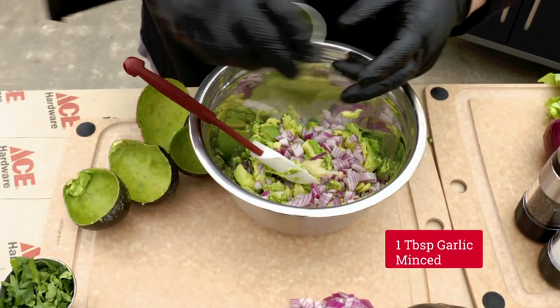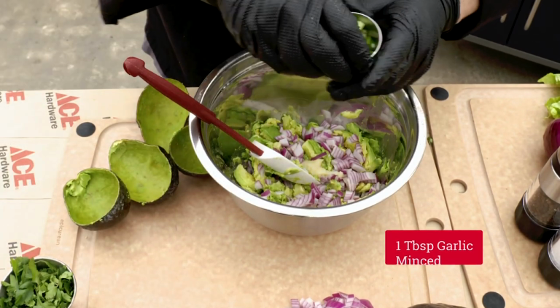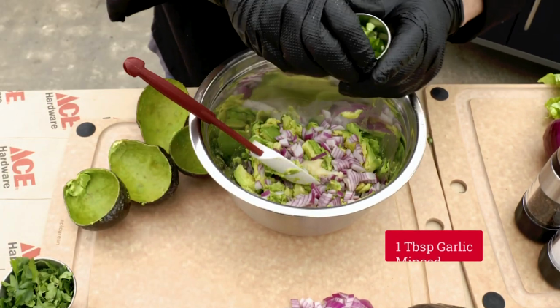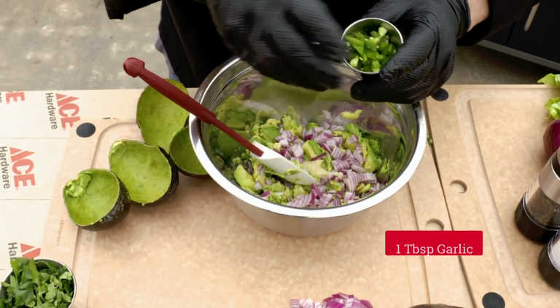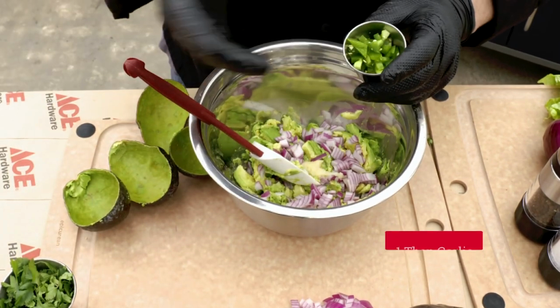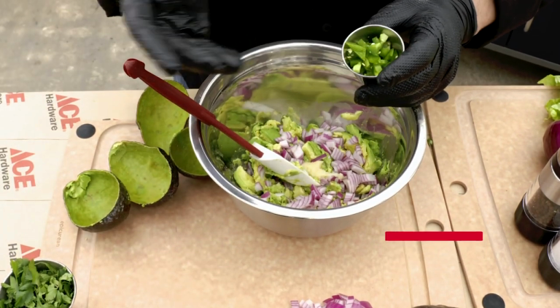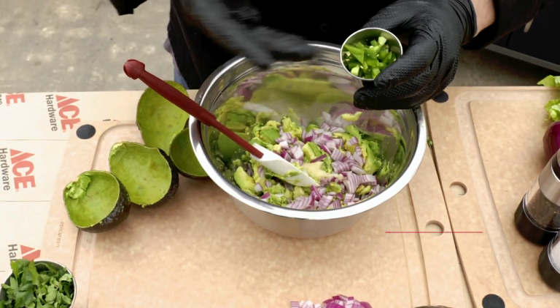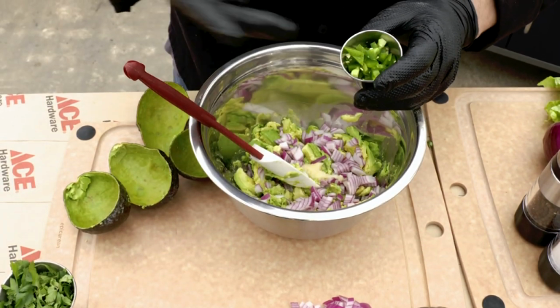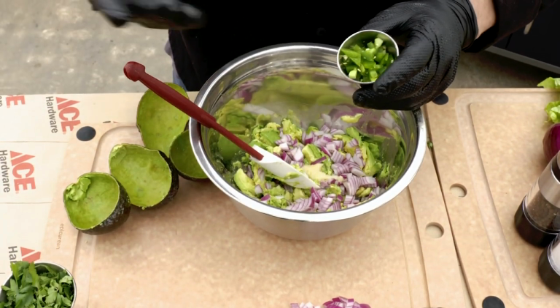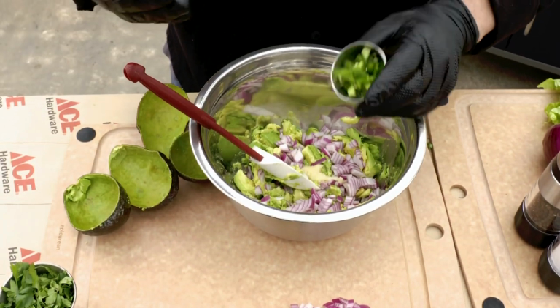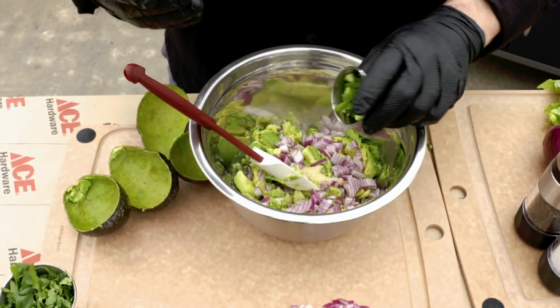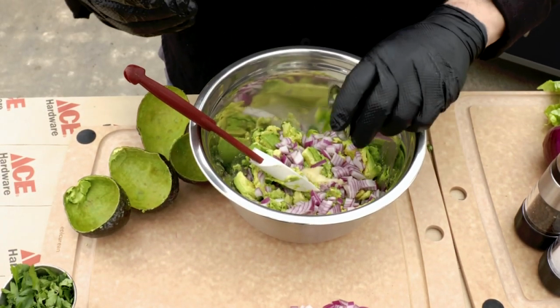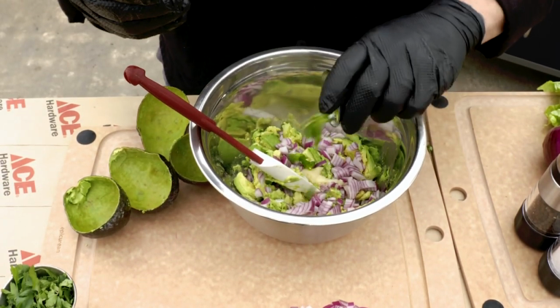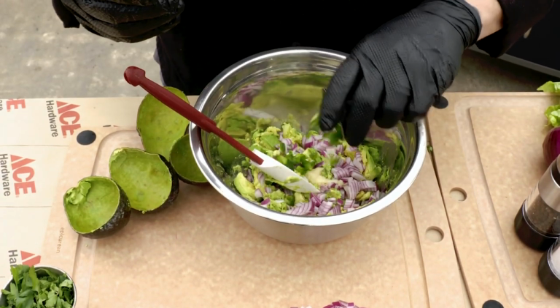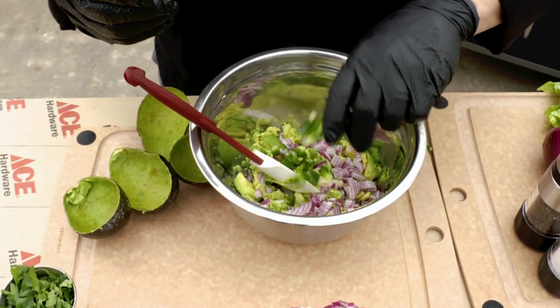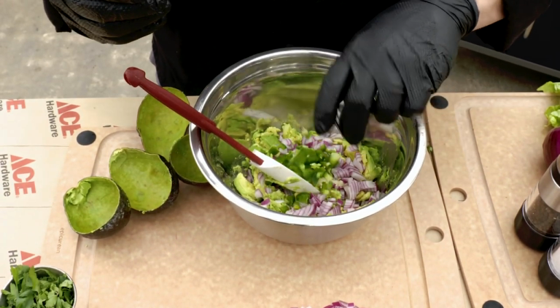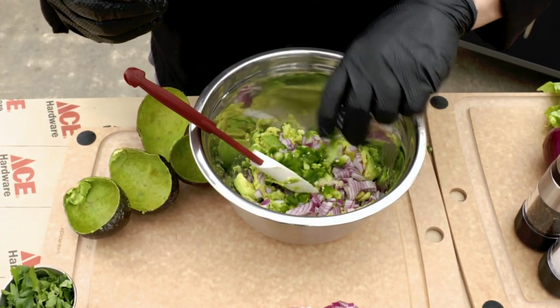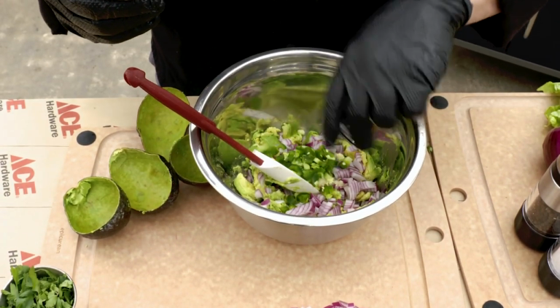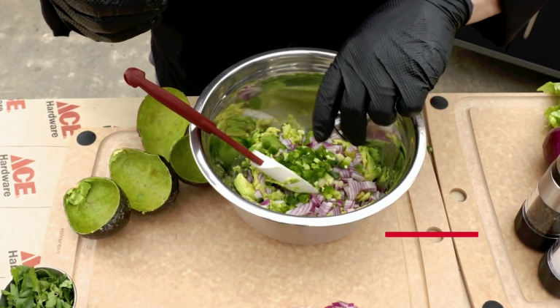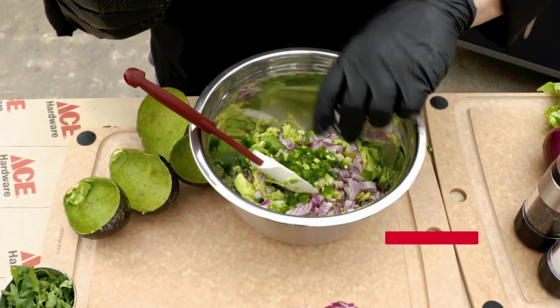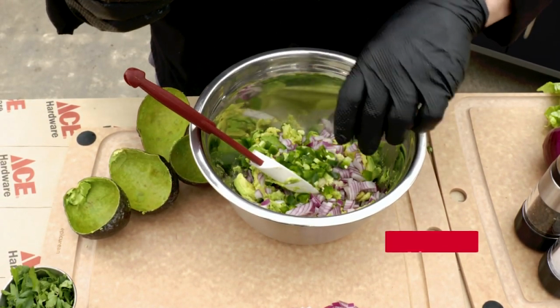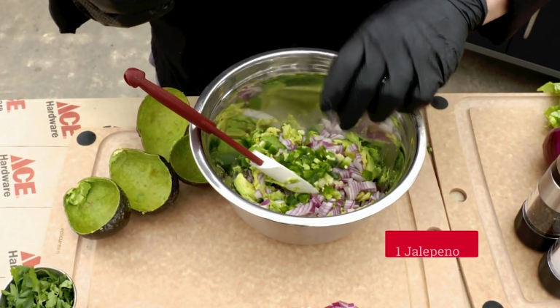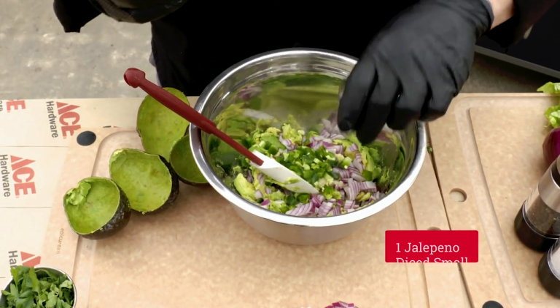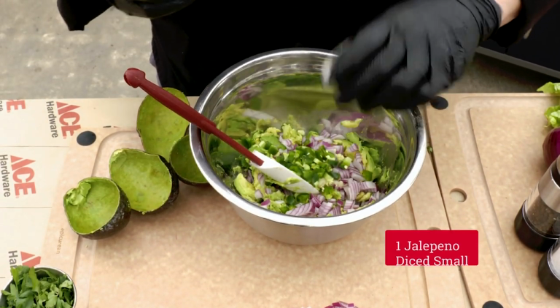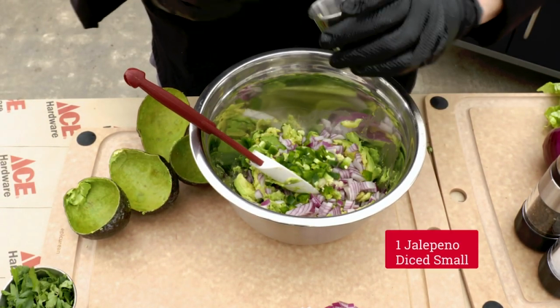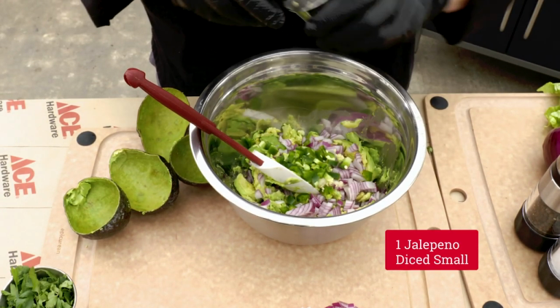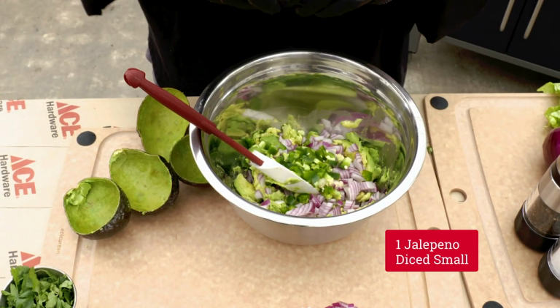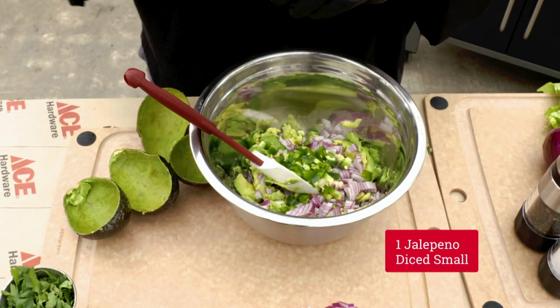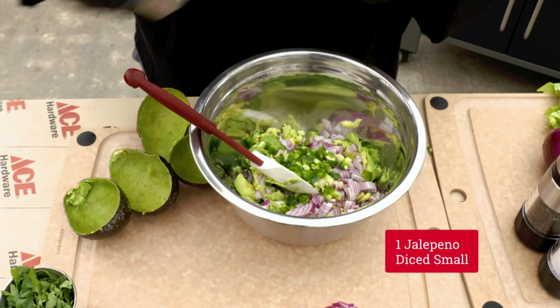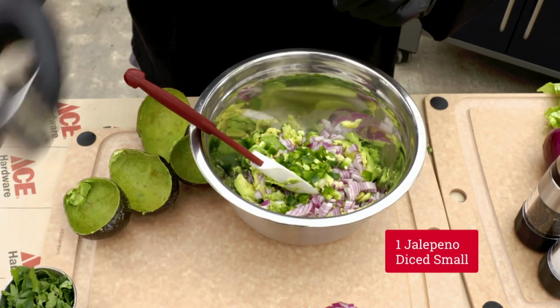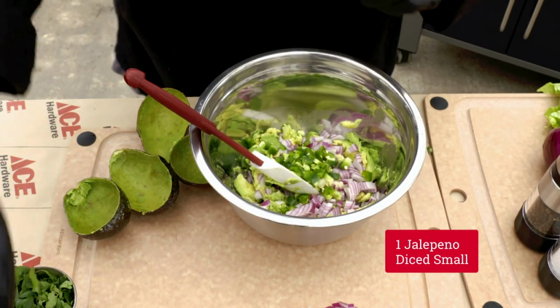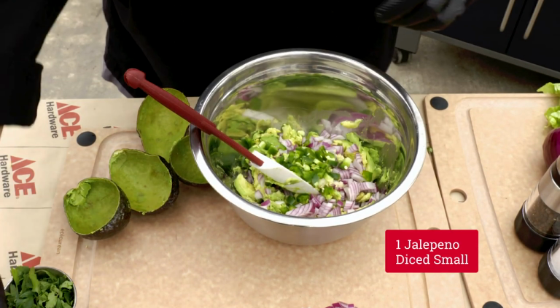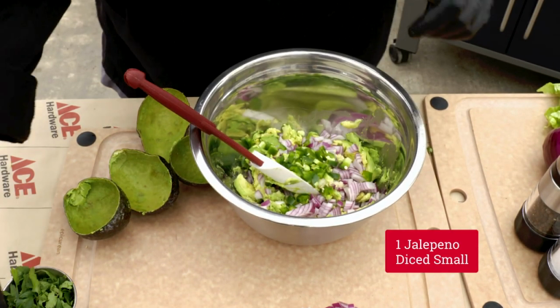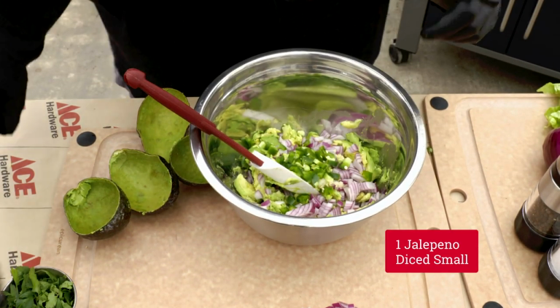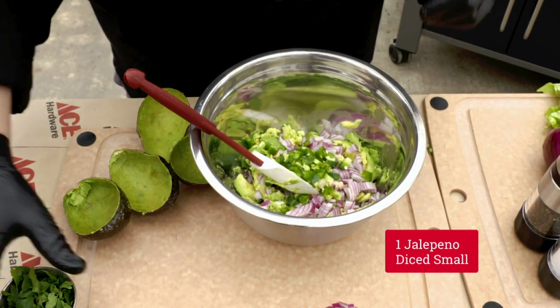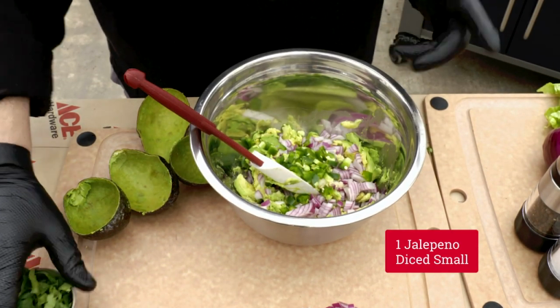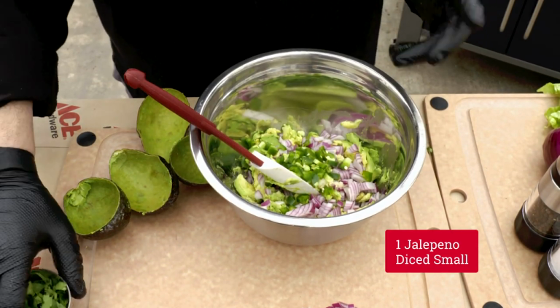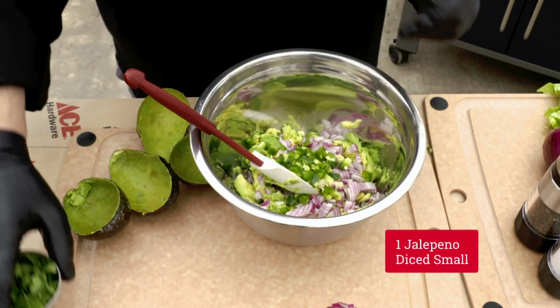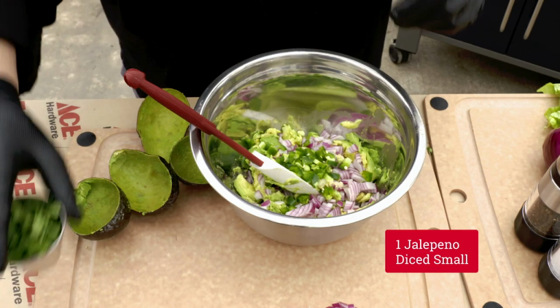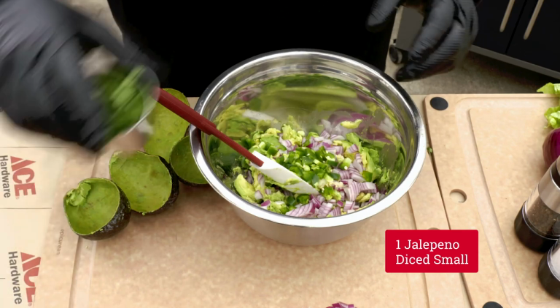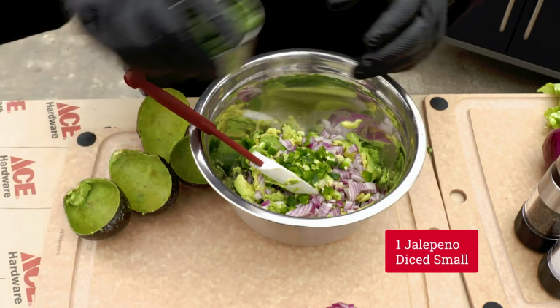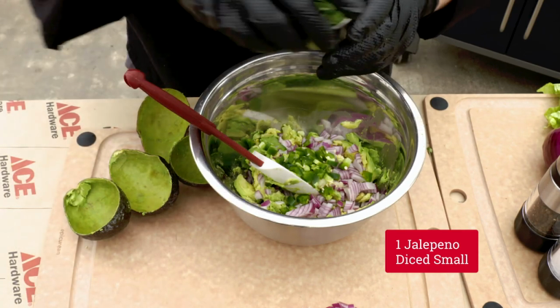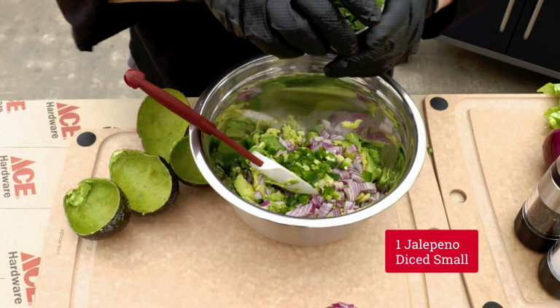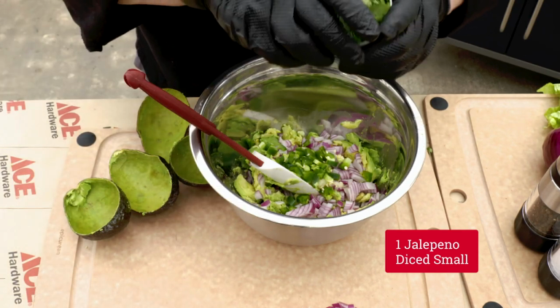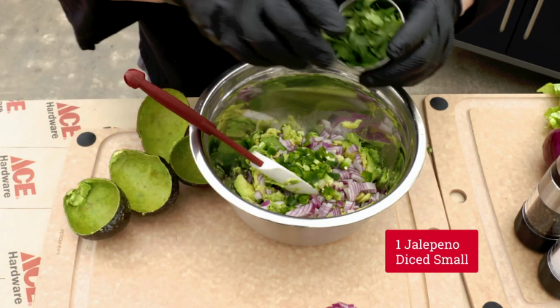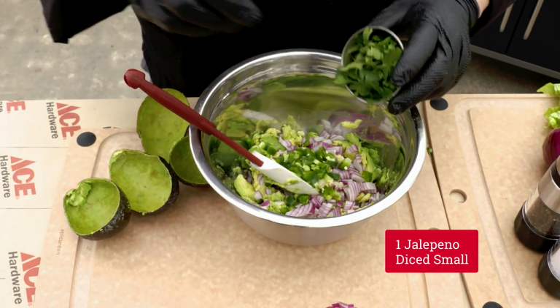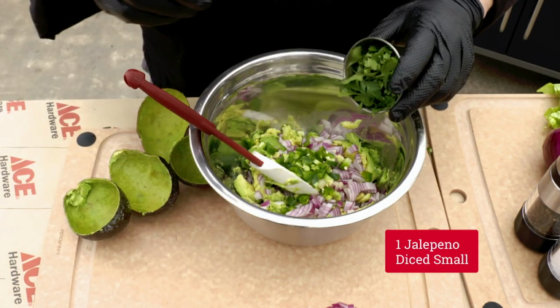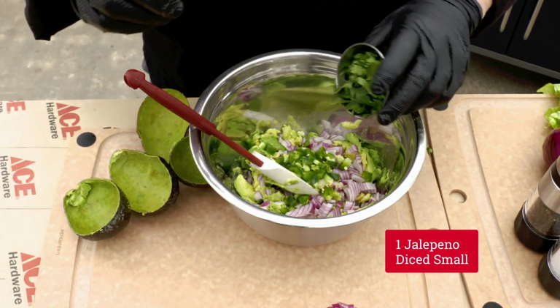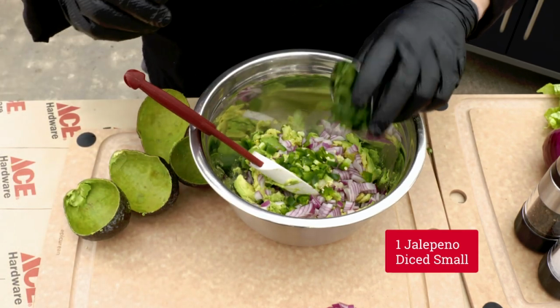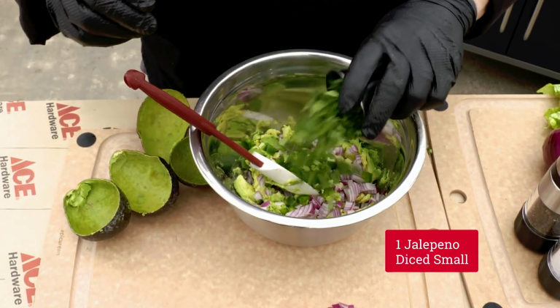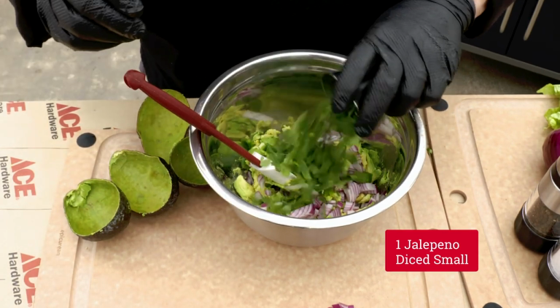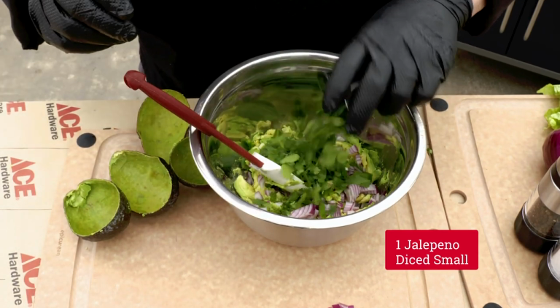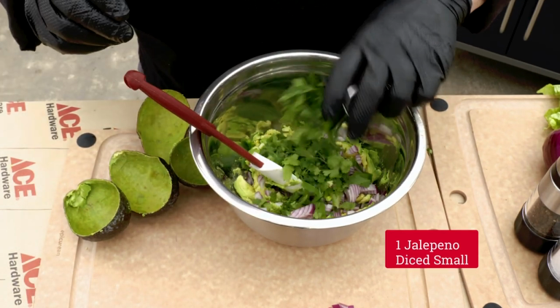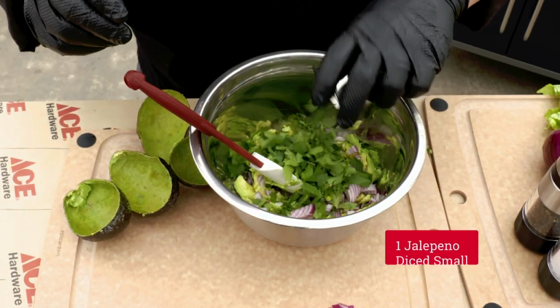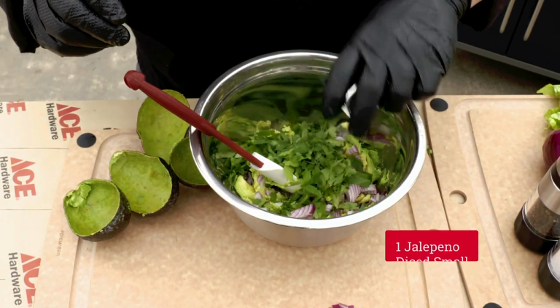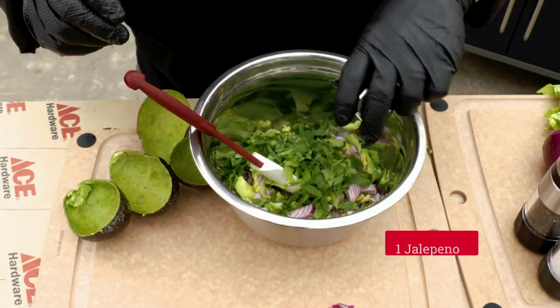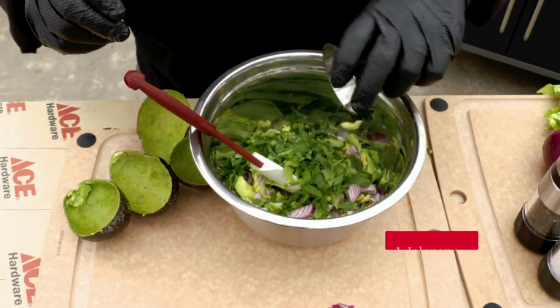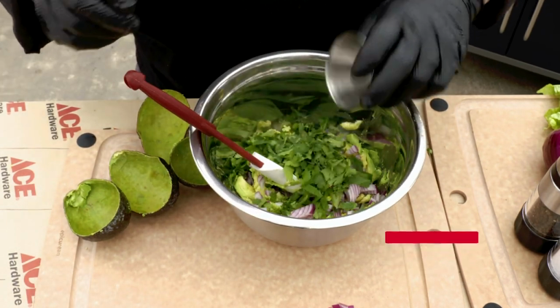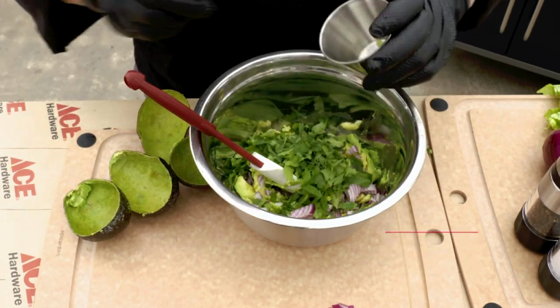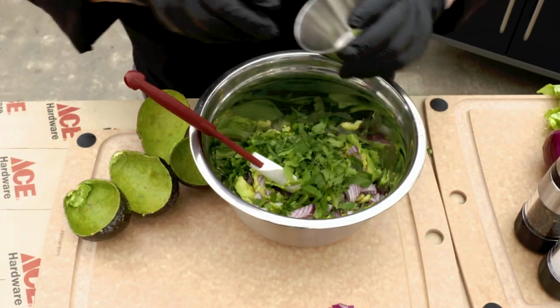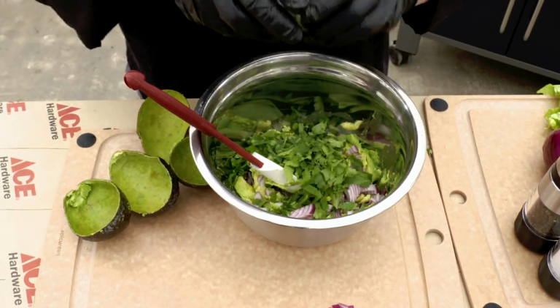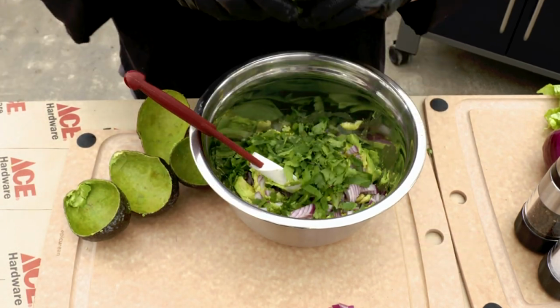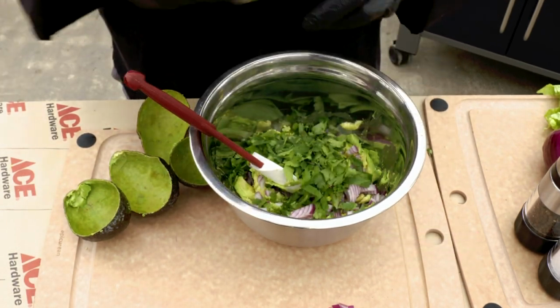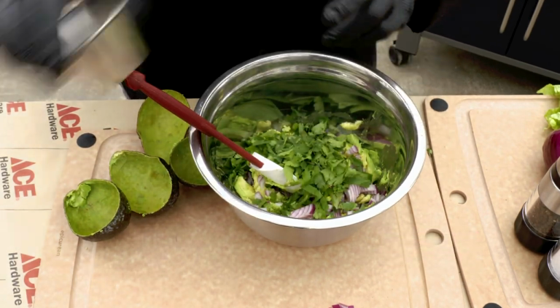Jalapeños — this is where you decide if you like it hot or not so hot. We'll add that jalapeño in there. We'll add a little bit of cilantro.